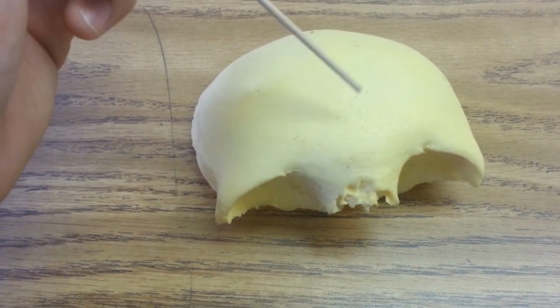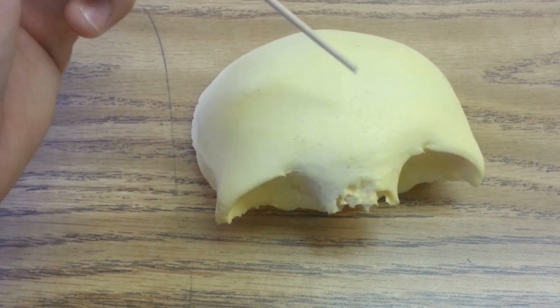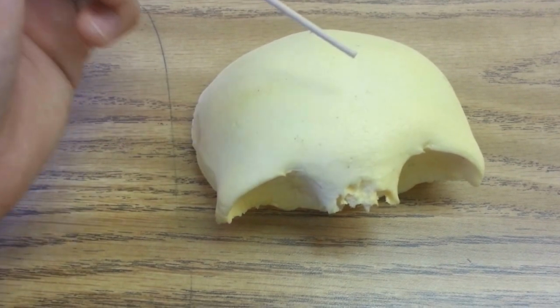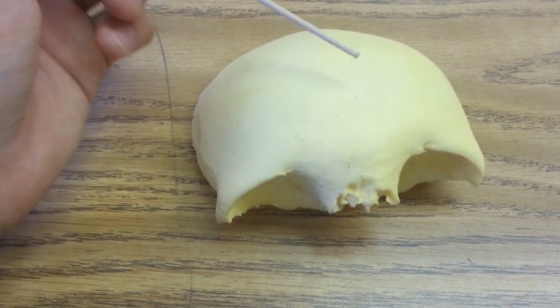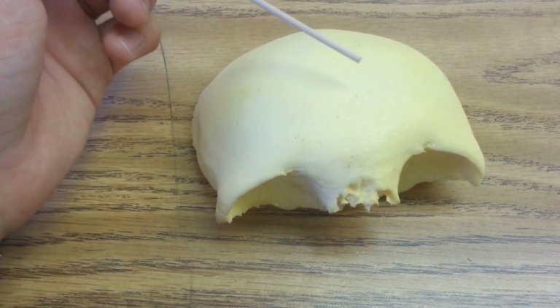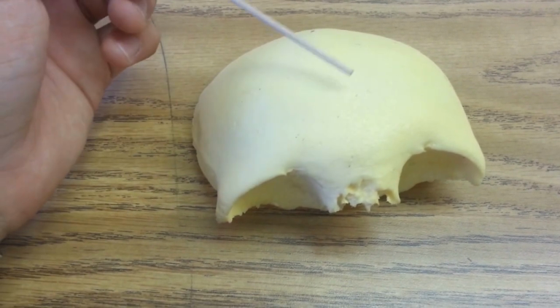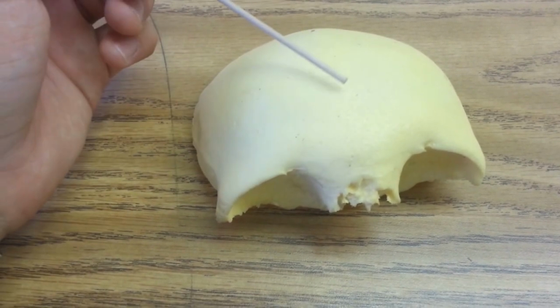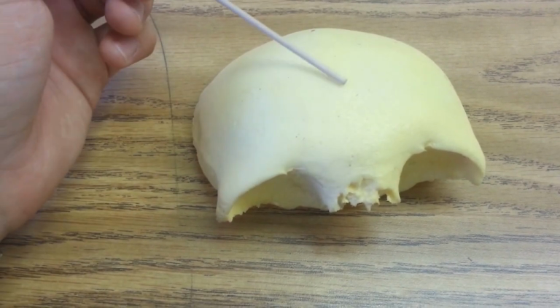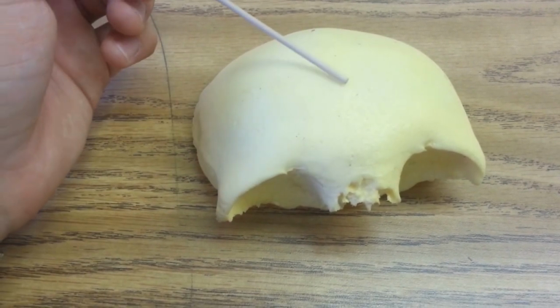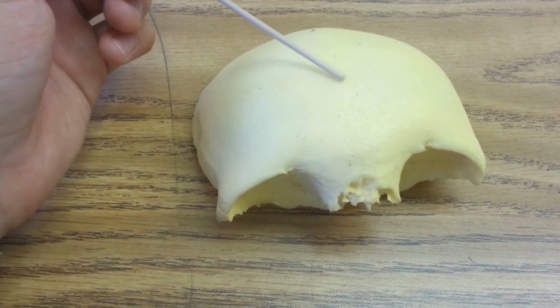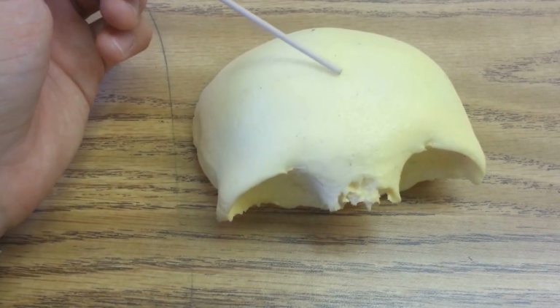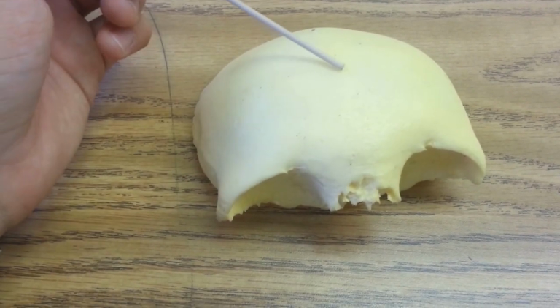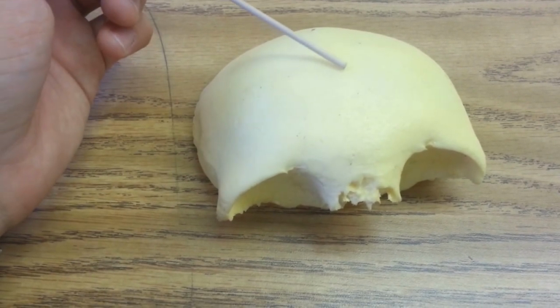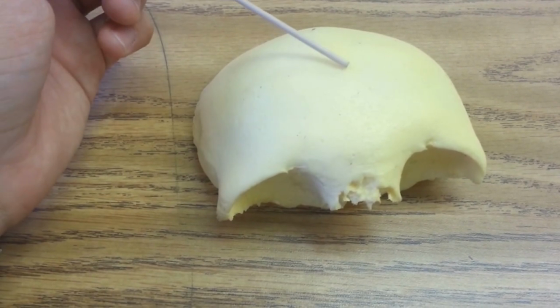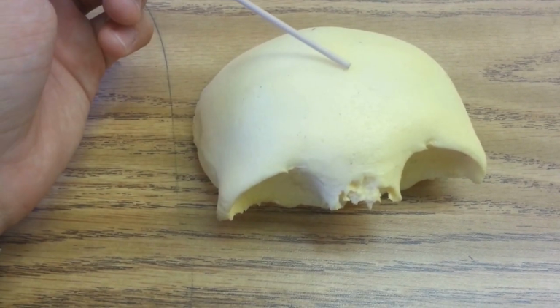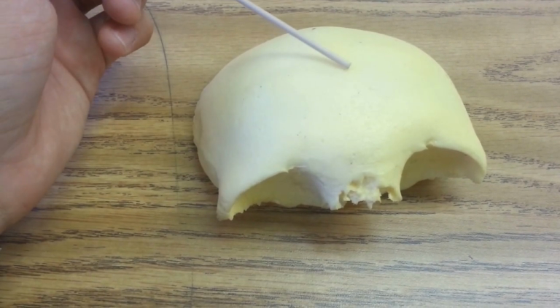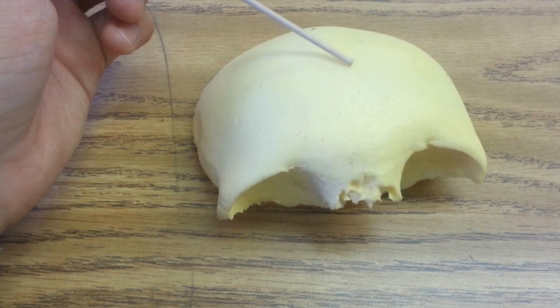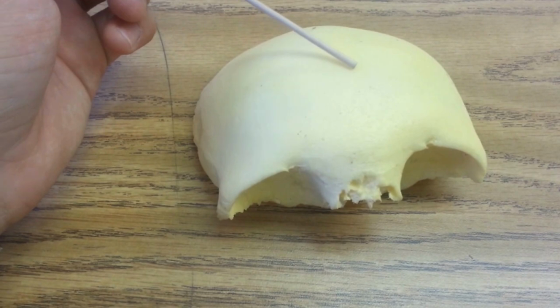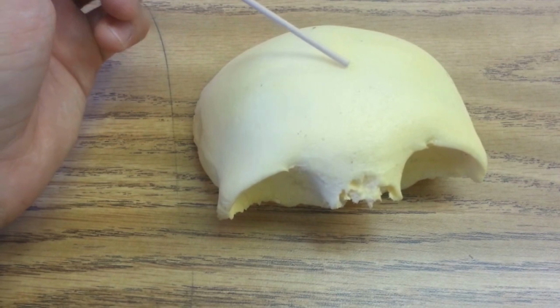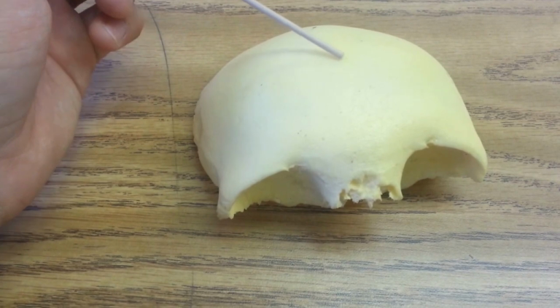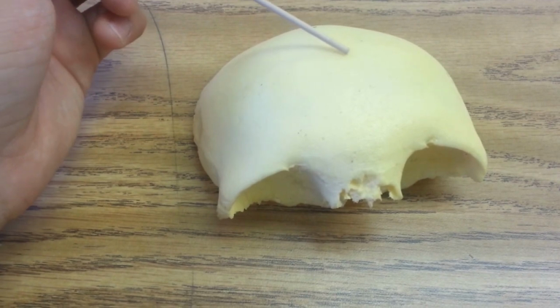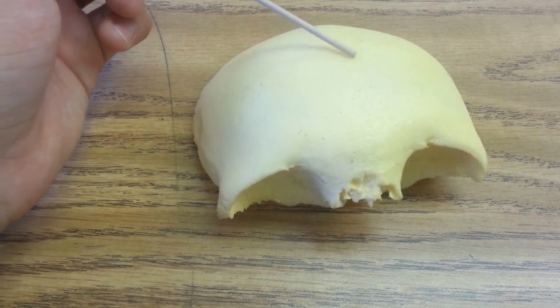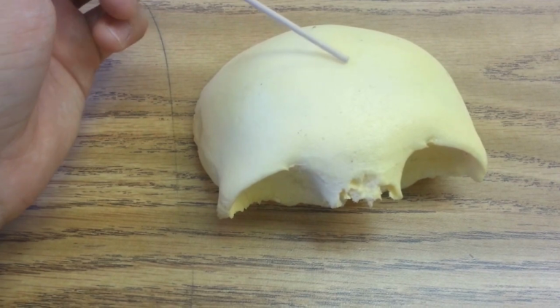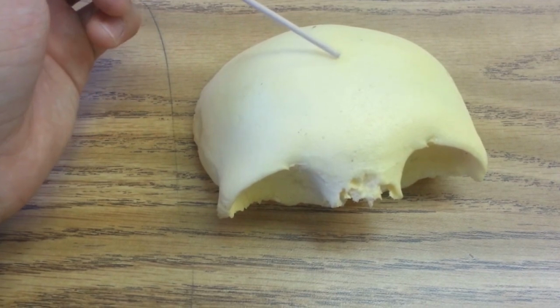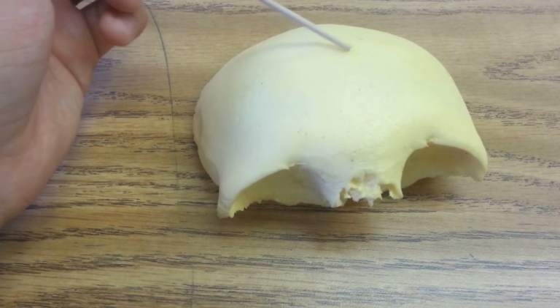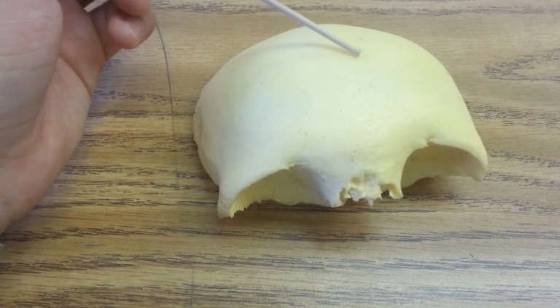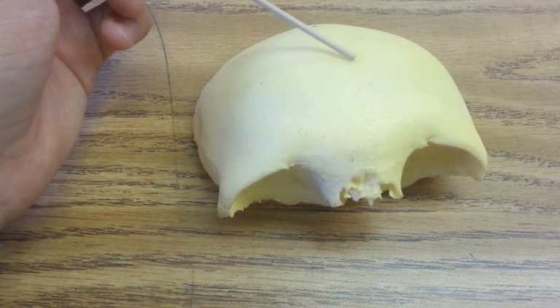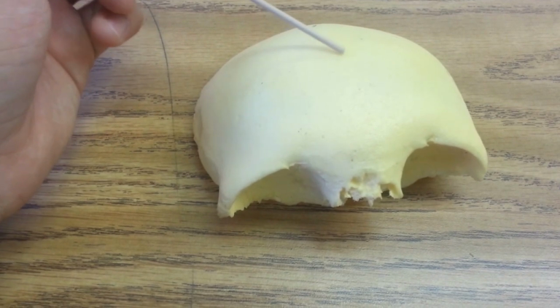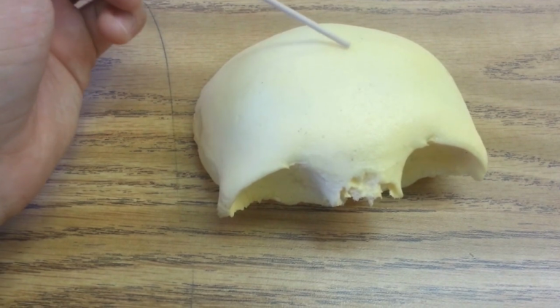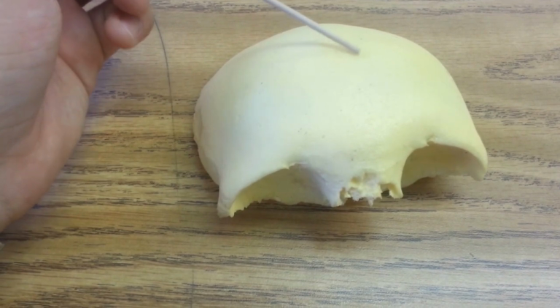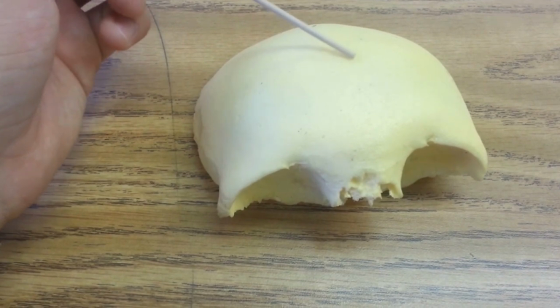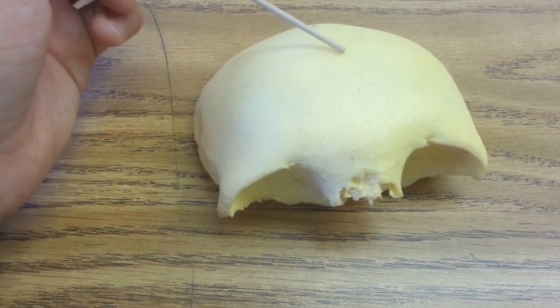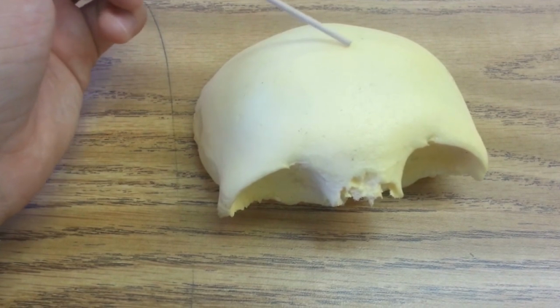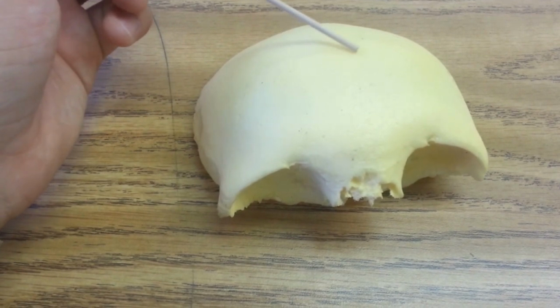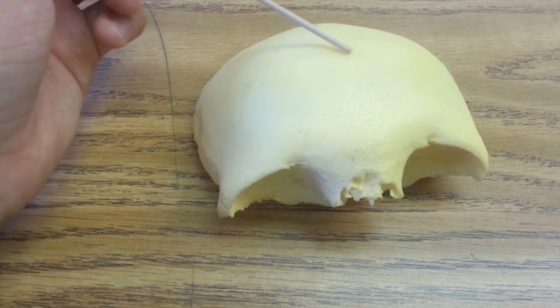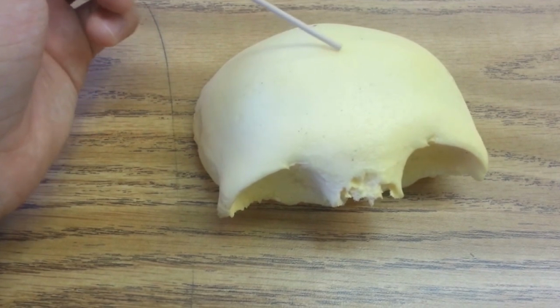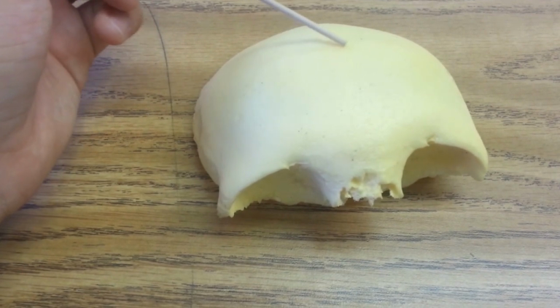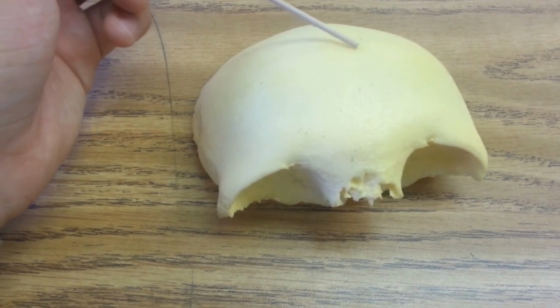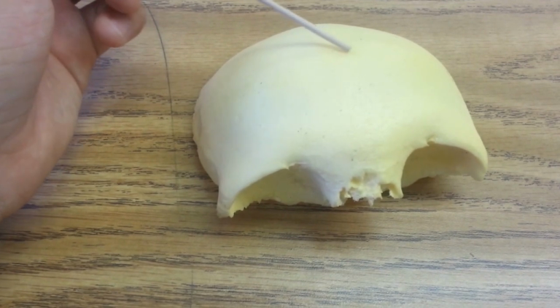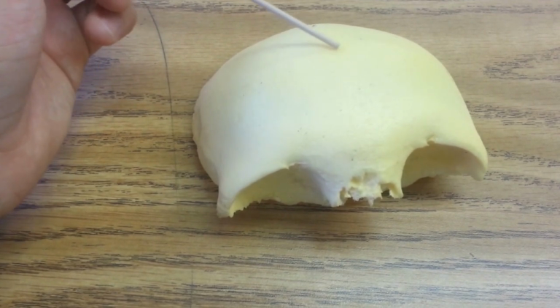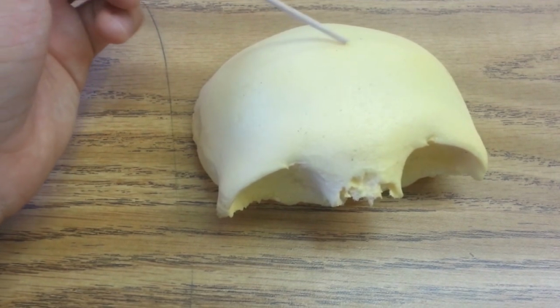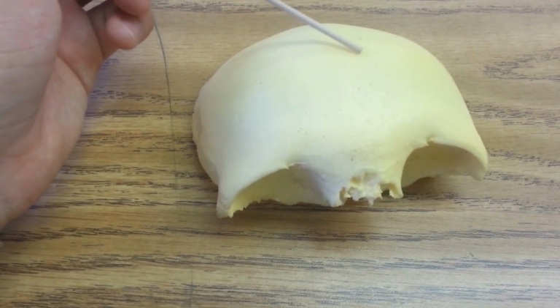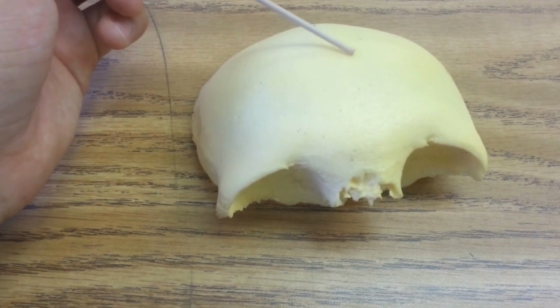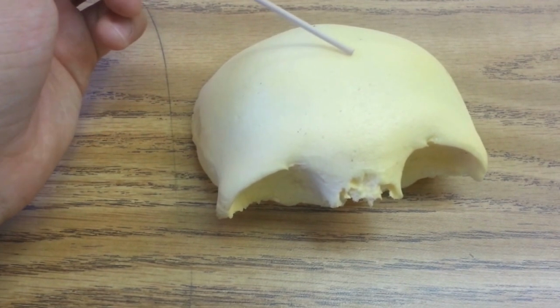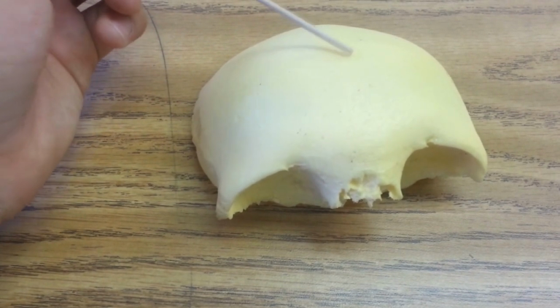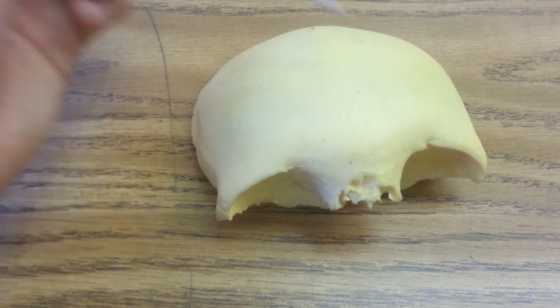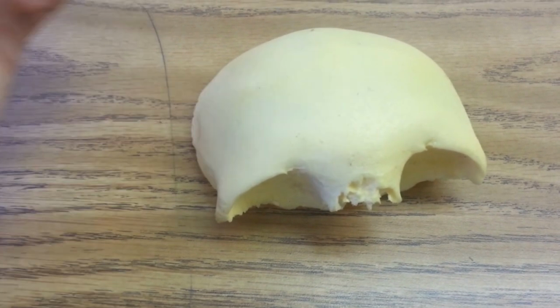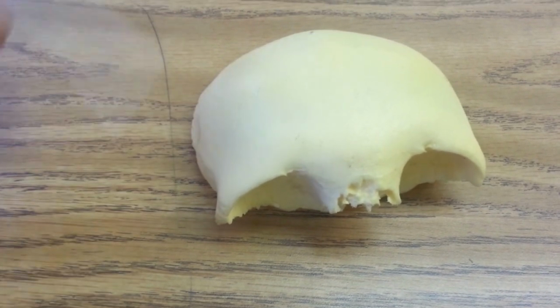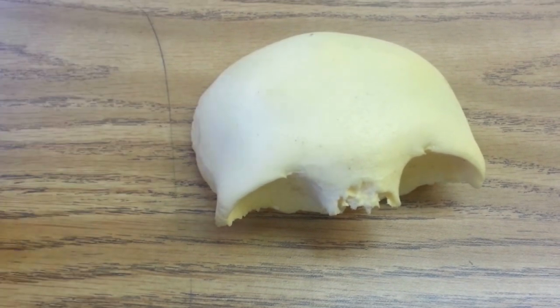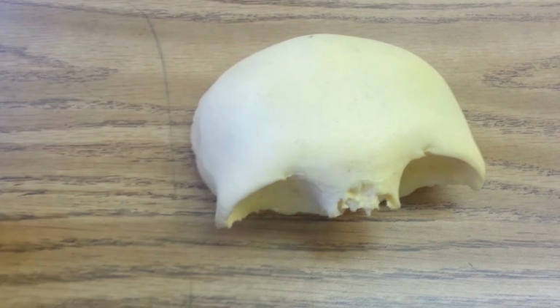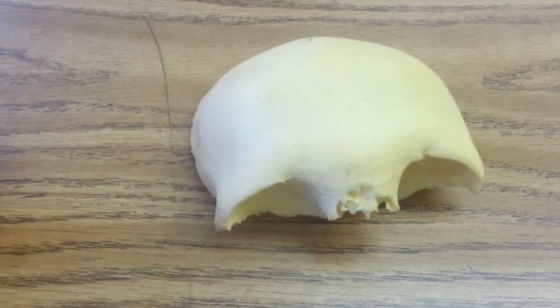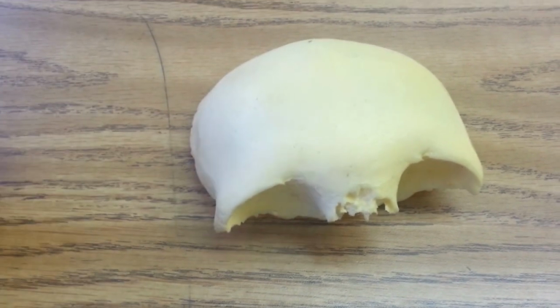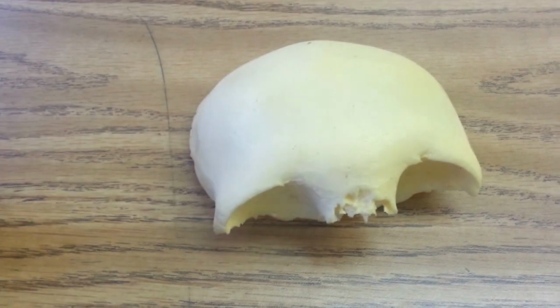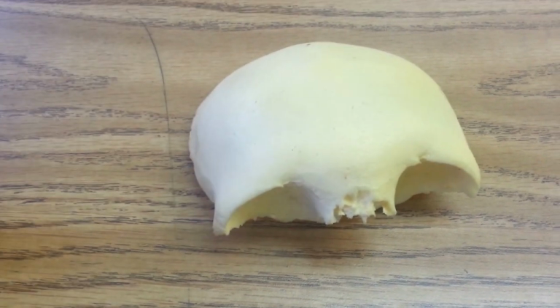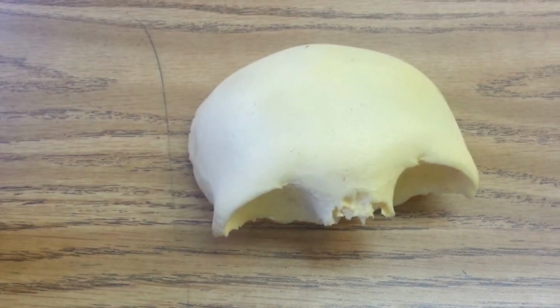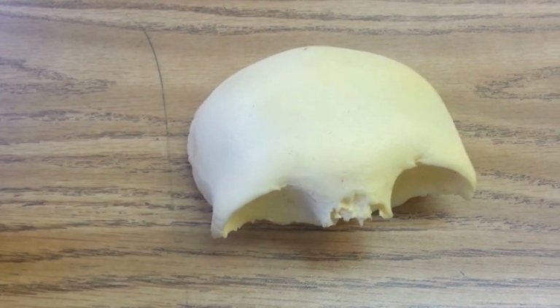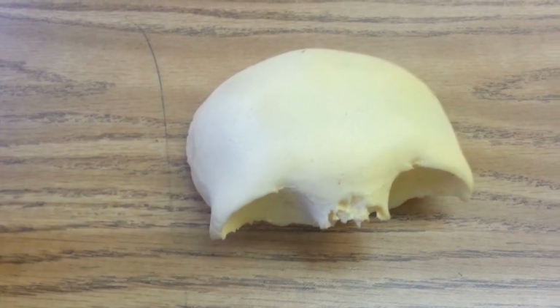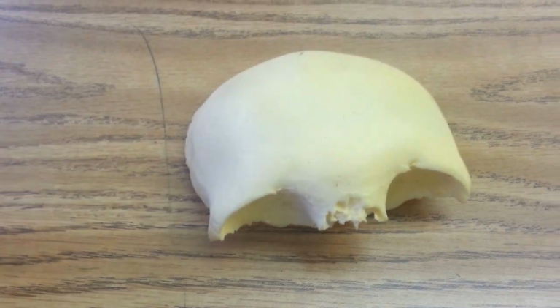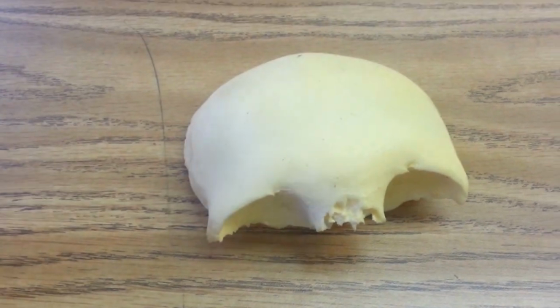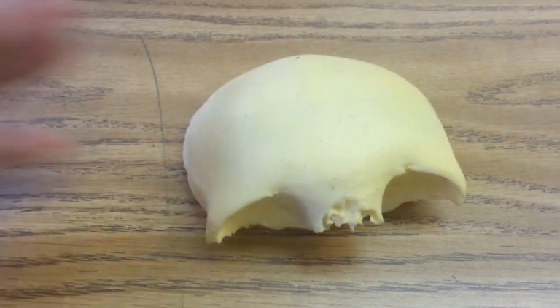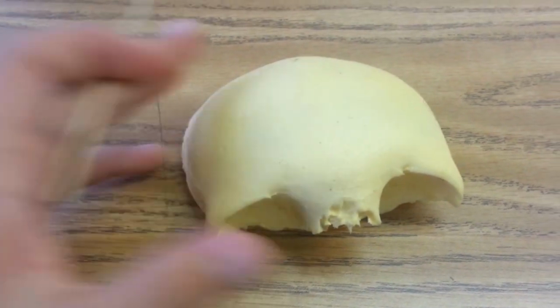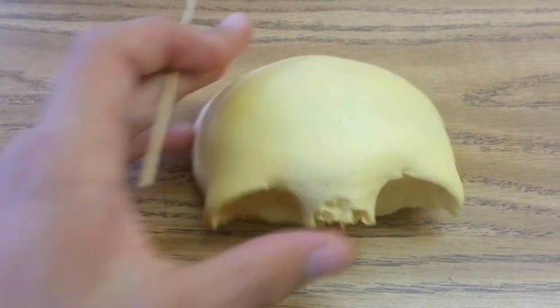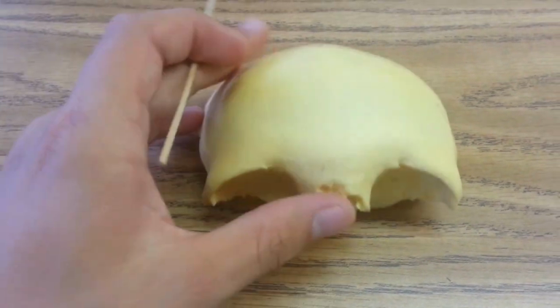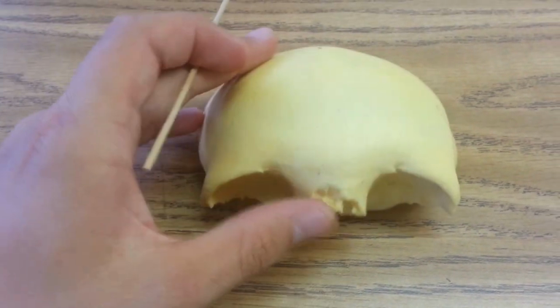The frontal squamous of the frontal bone is located here, and that's all you need to know about the frontal bone.